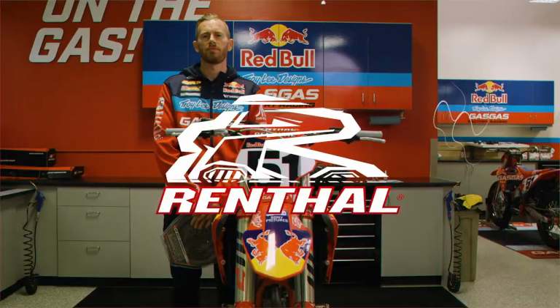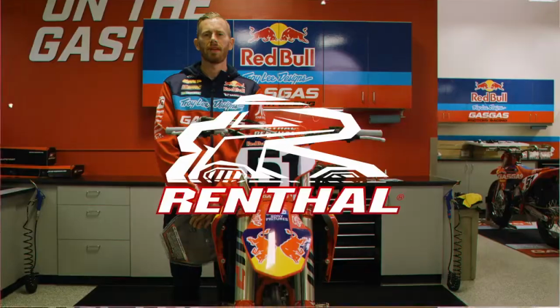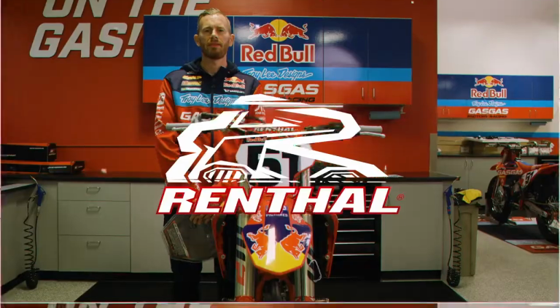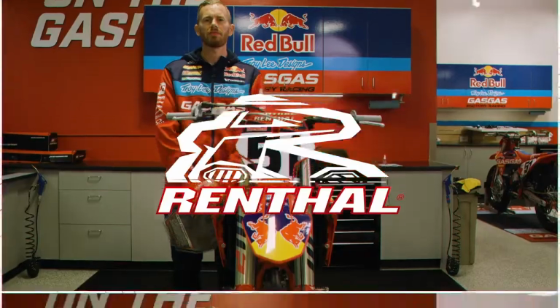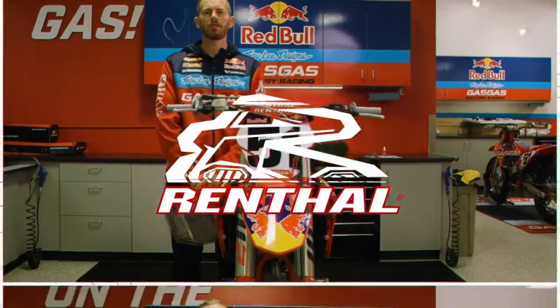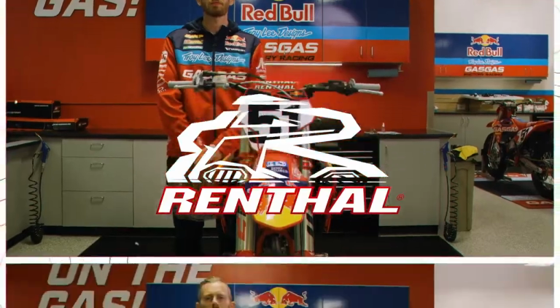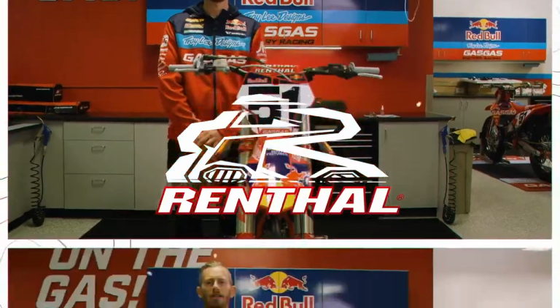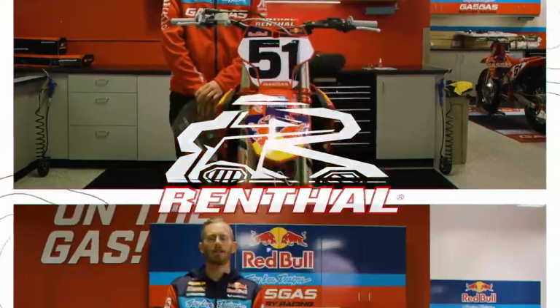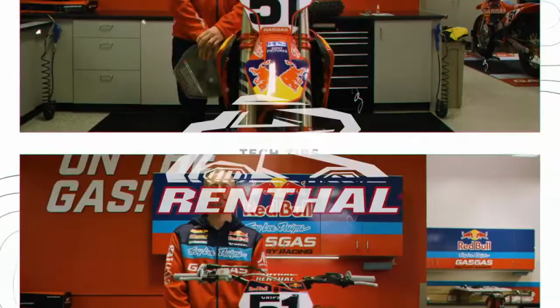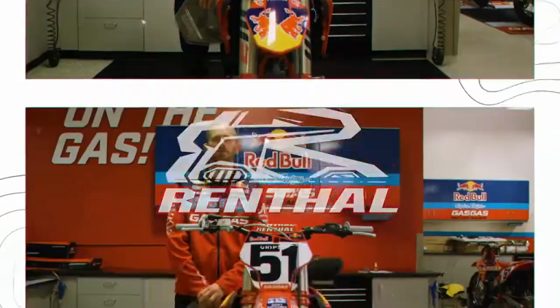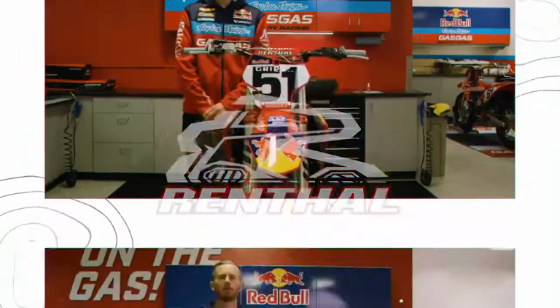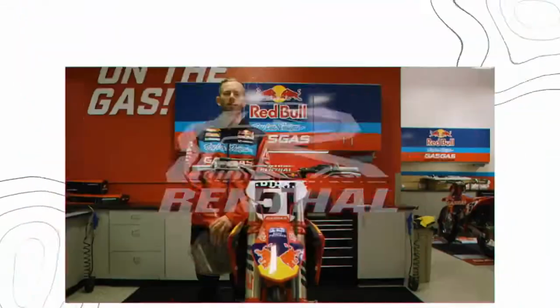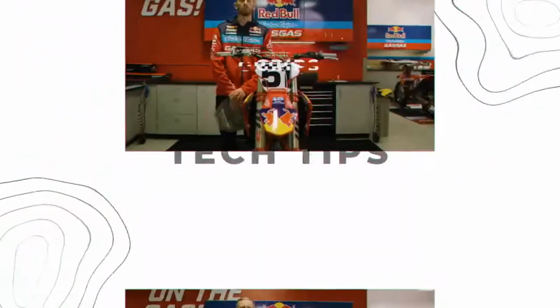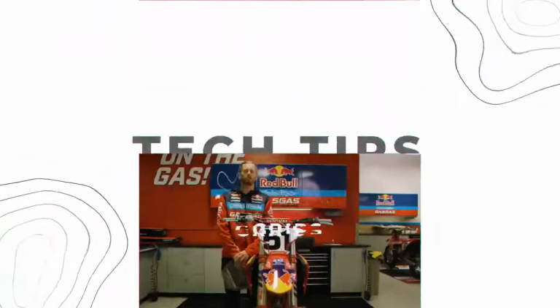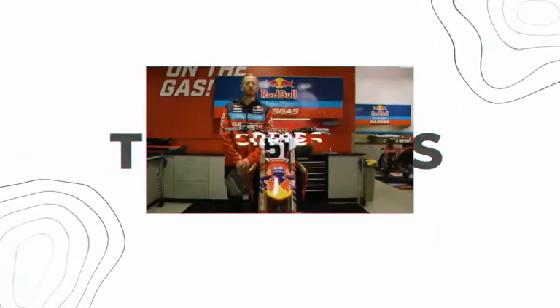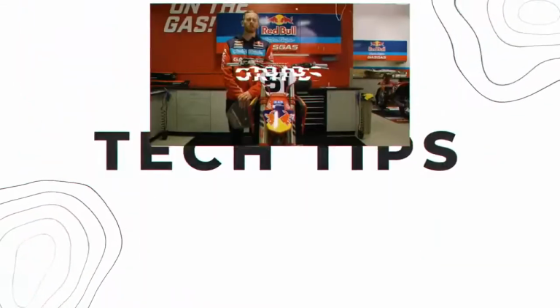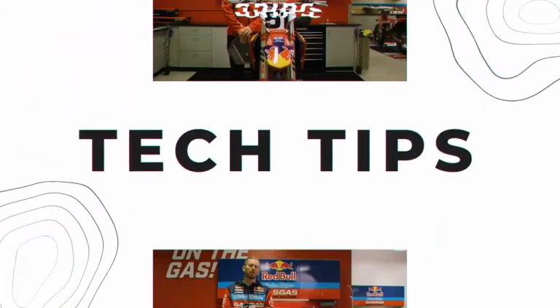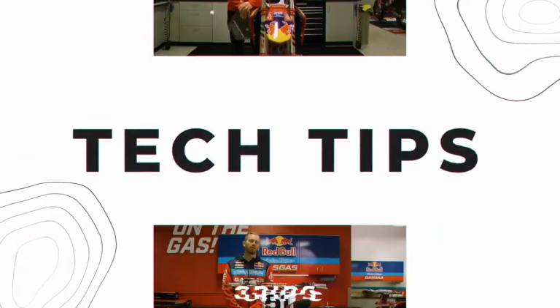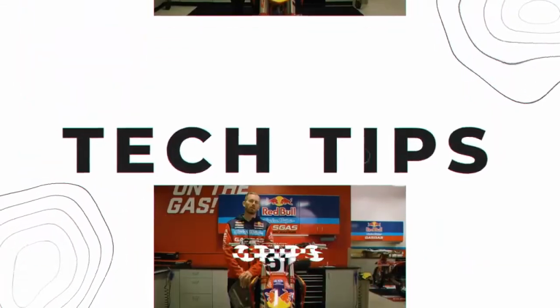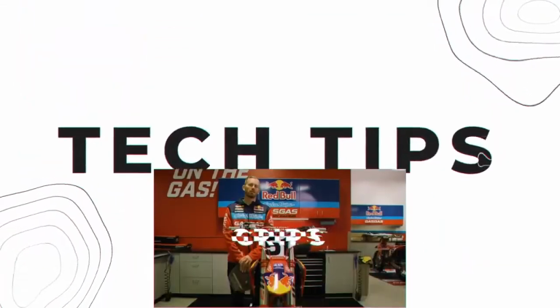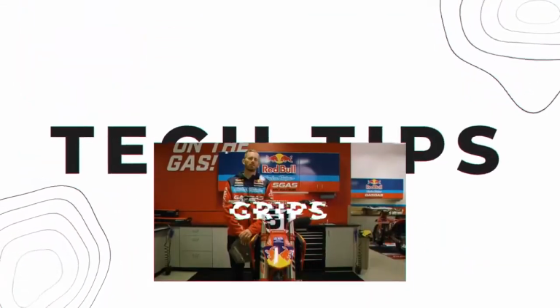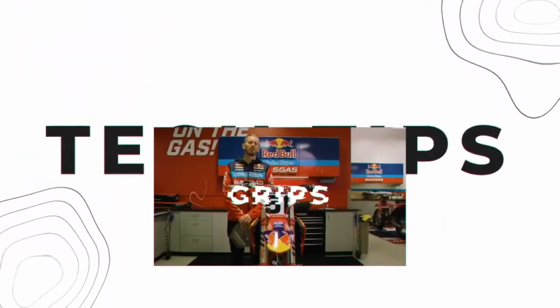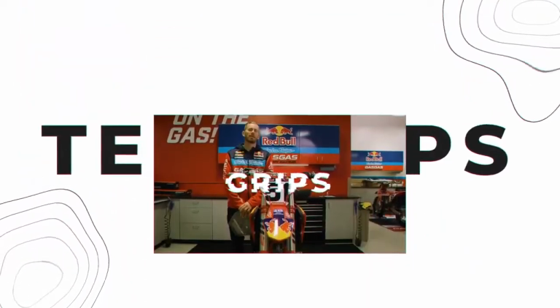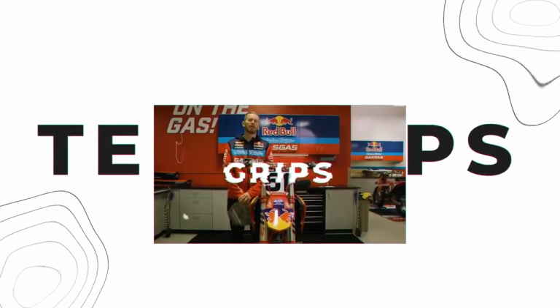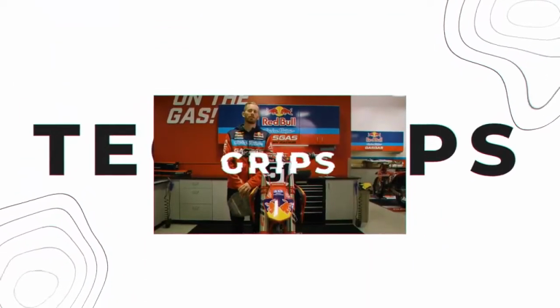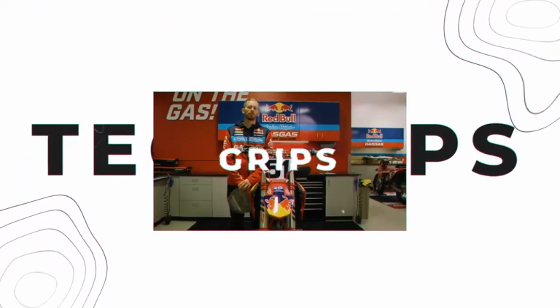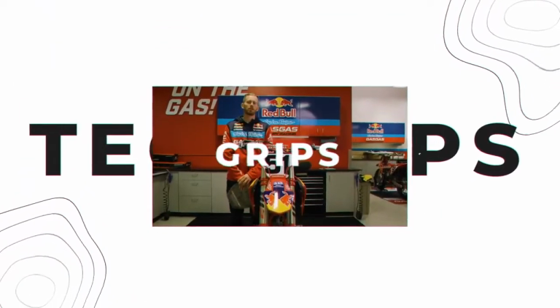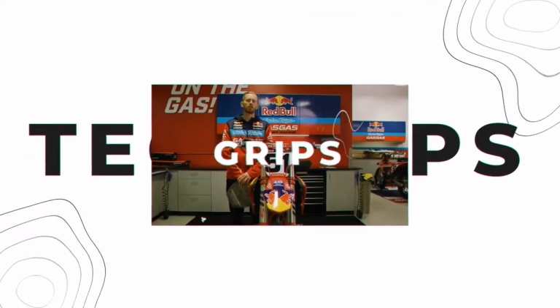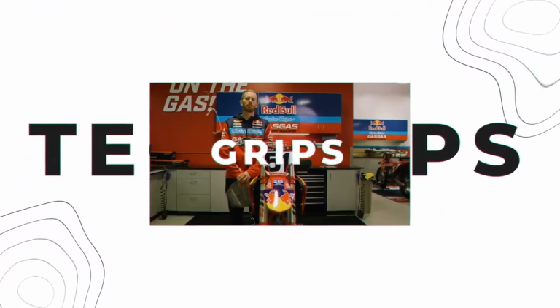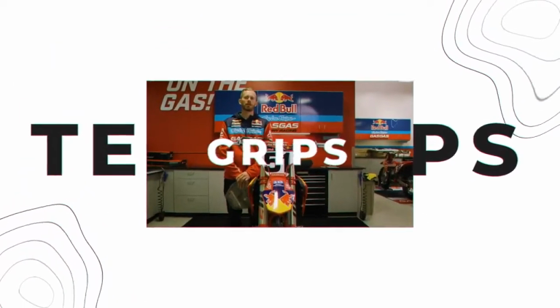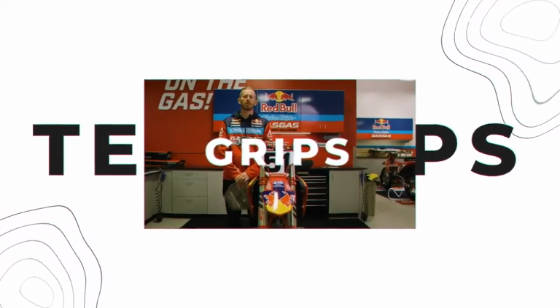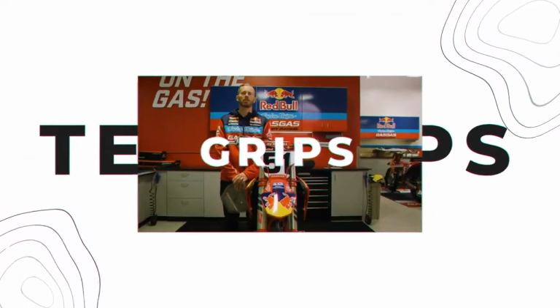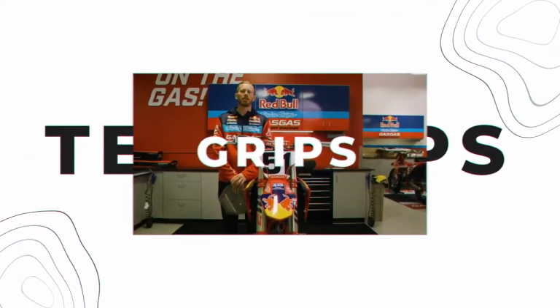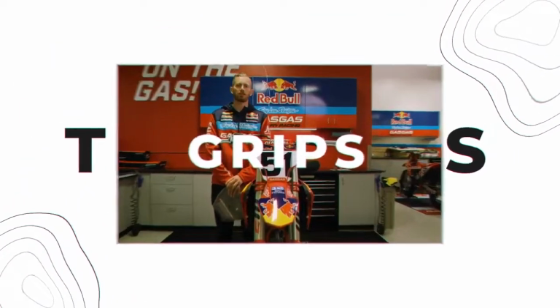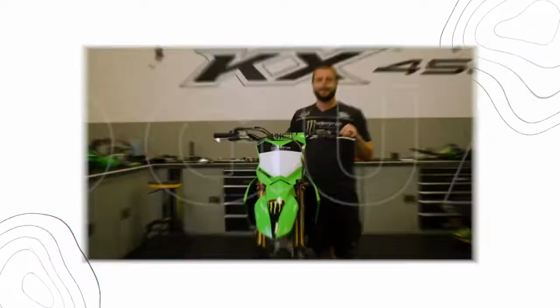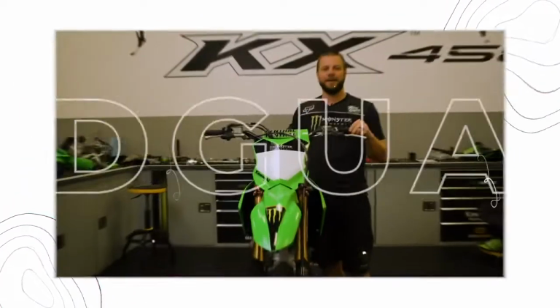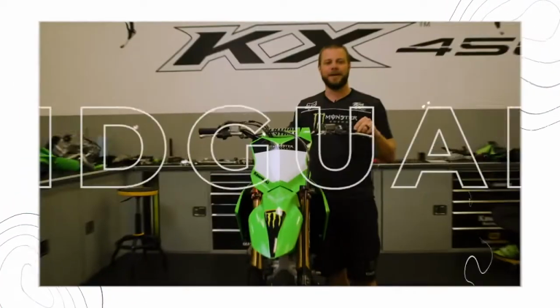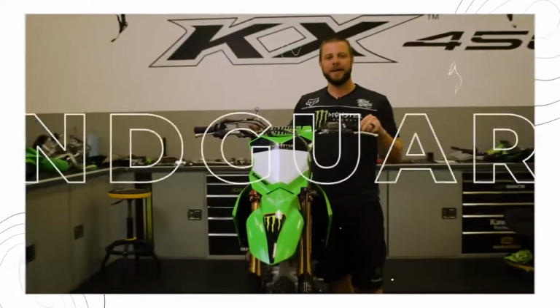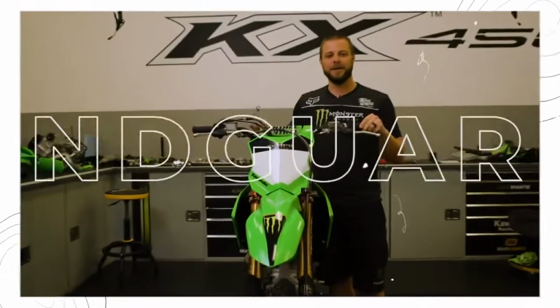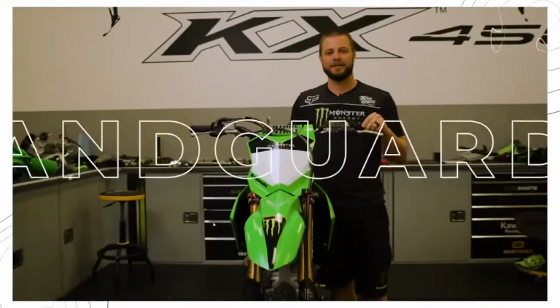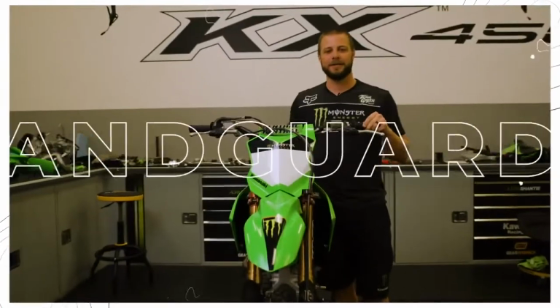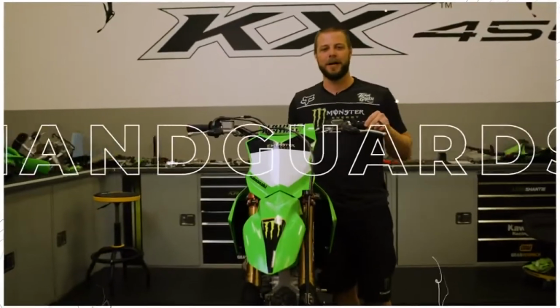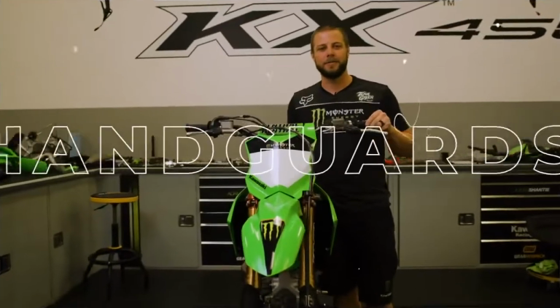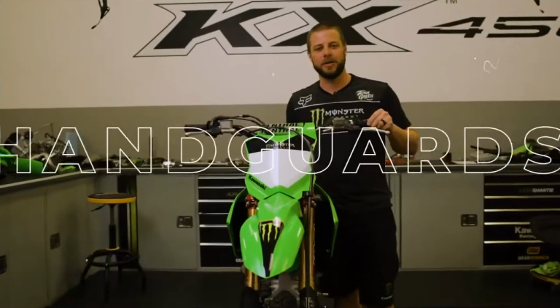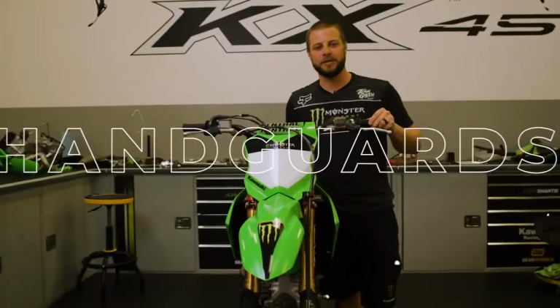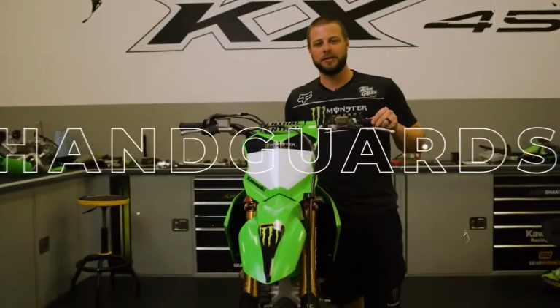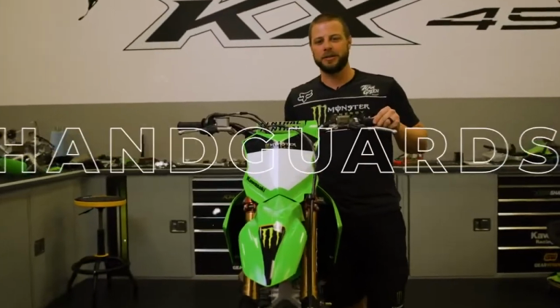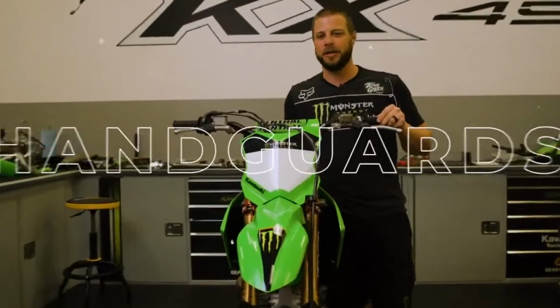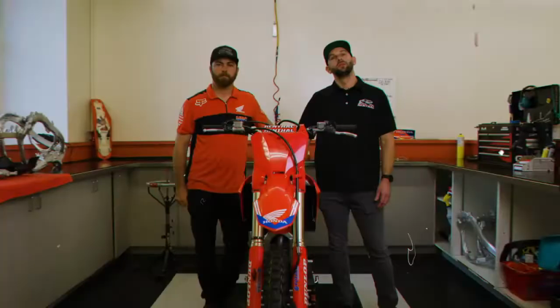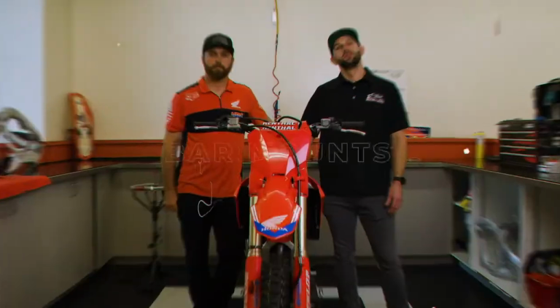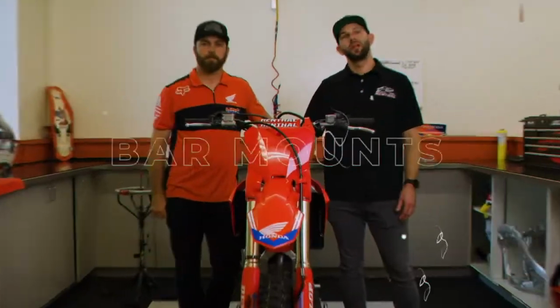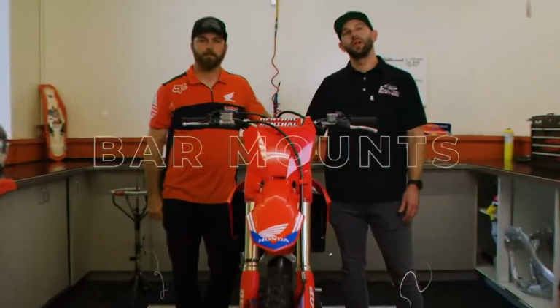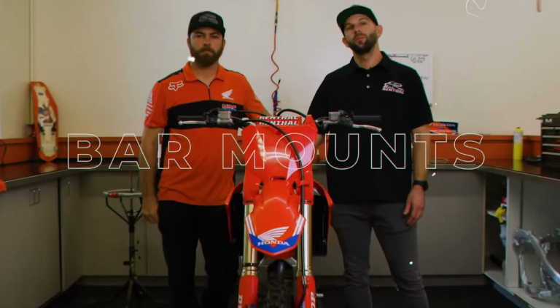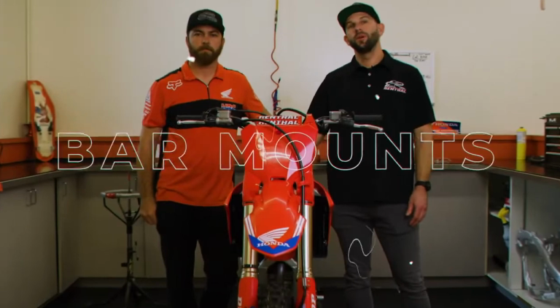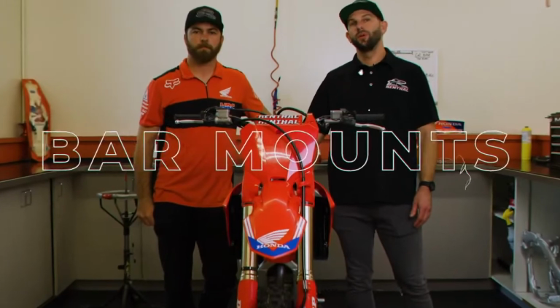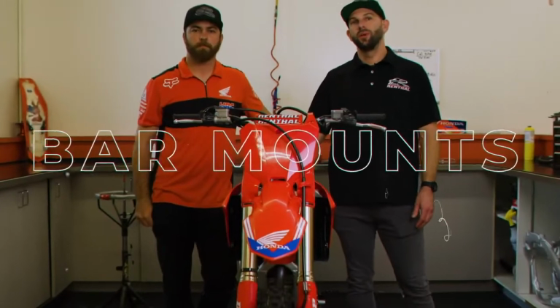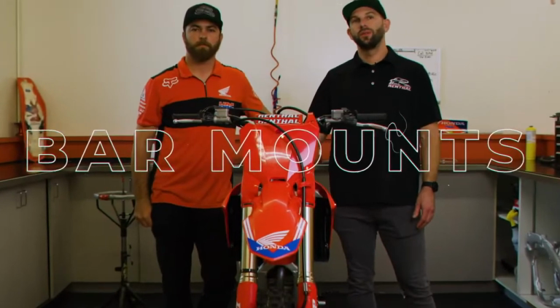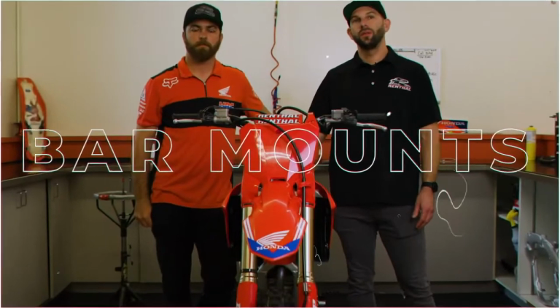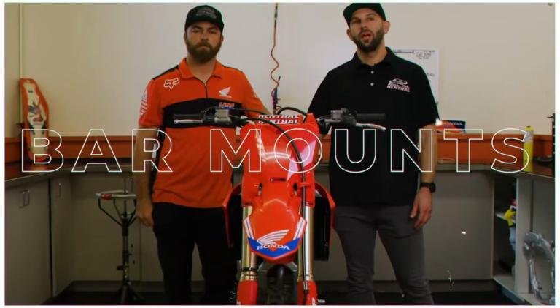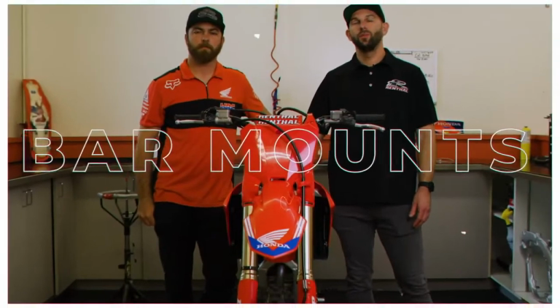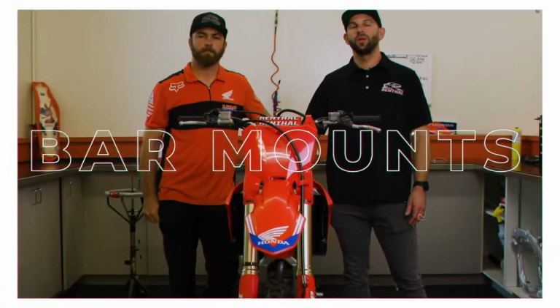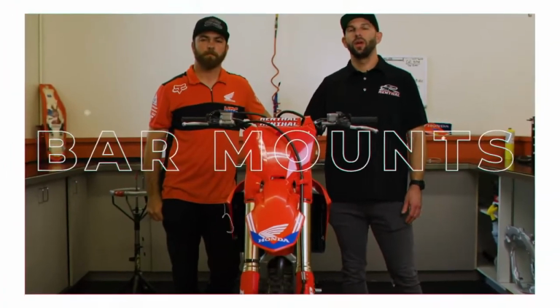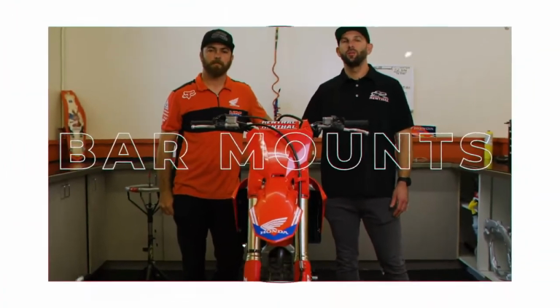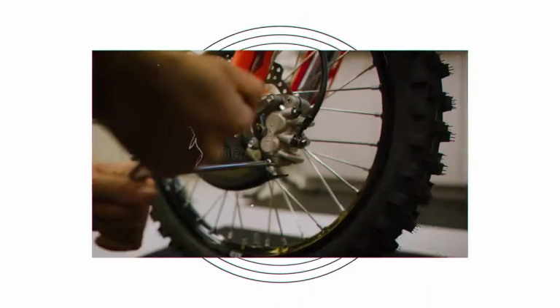Hey, what's up guys? My name is Ollie Stone. I'm the mechanic for Justin Bossier here. Hey guys, I'm Justin Shanty. Today I'm here with Cameron Camera.